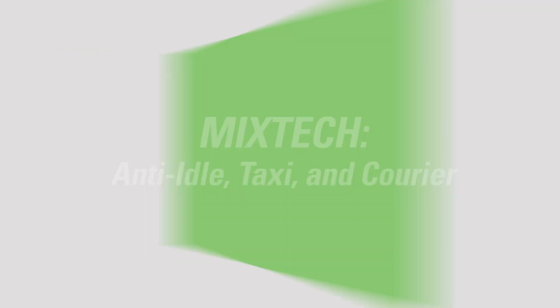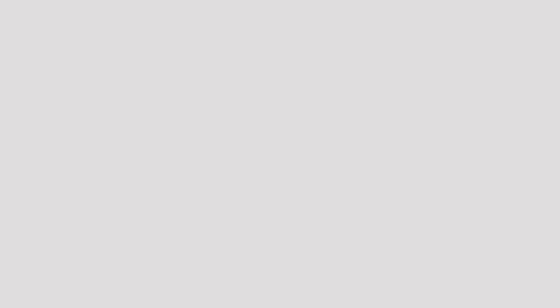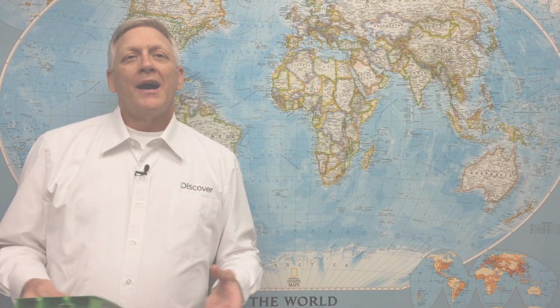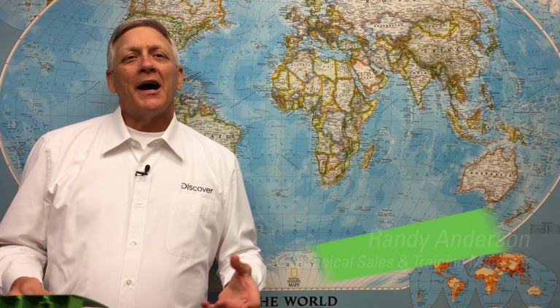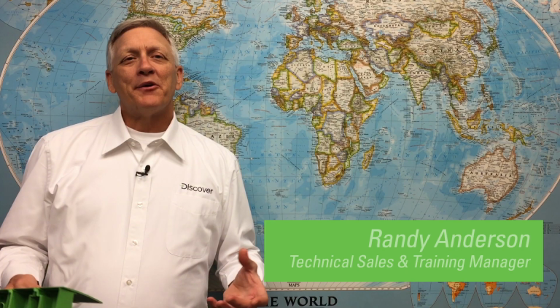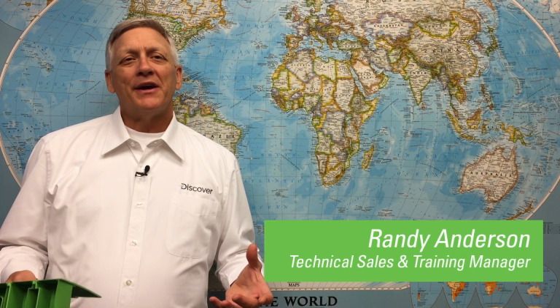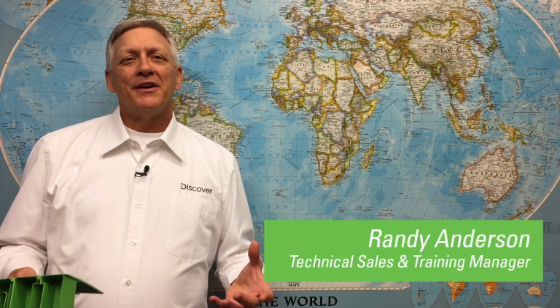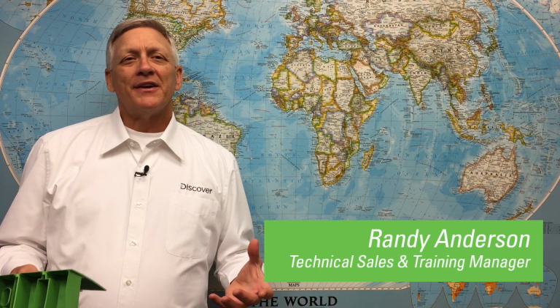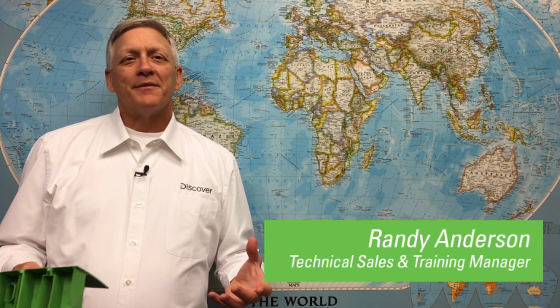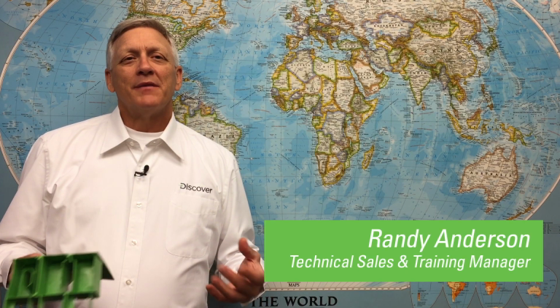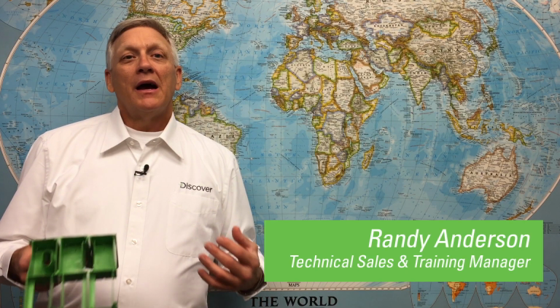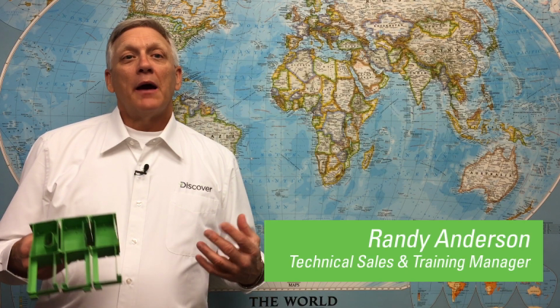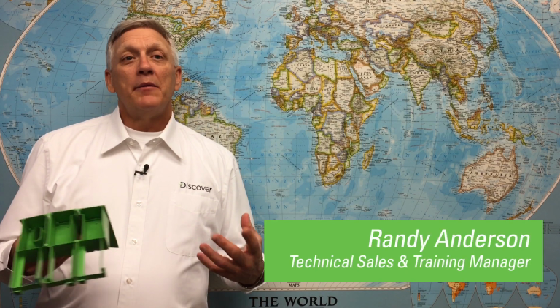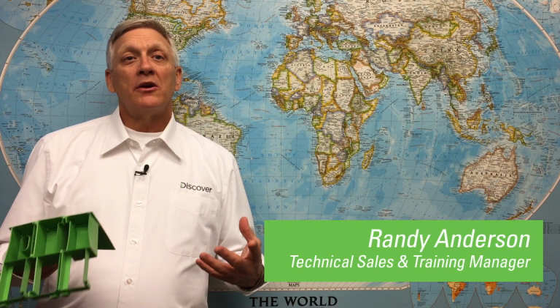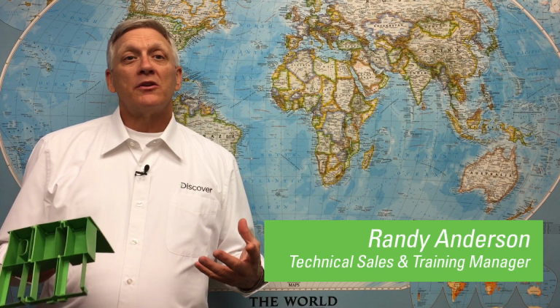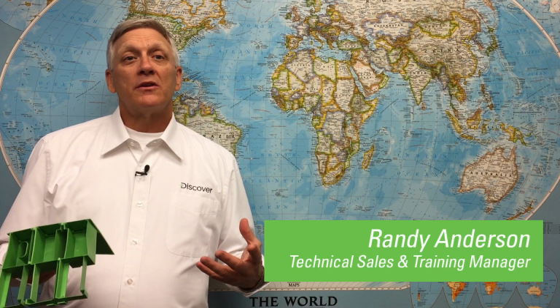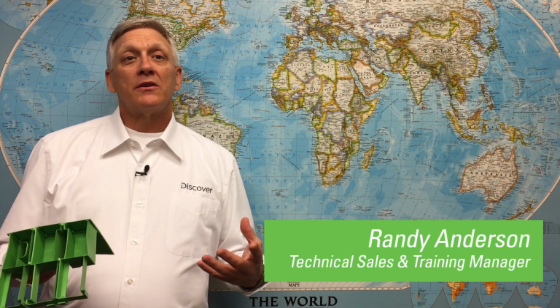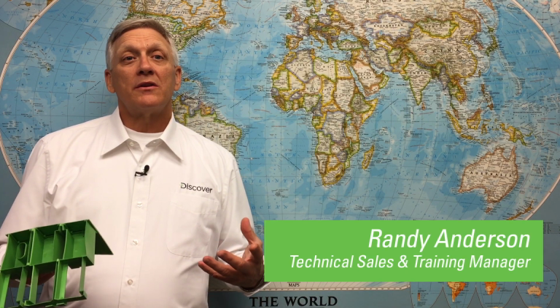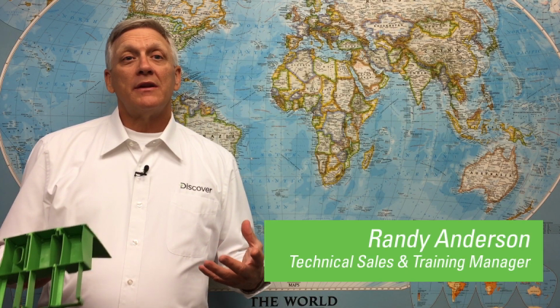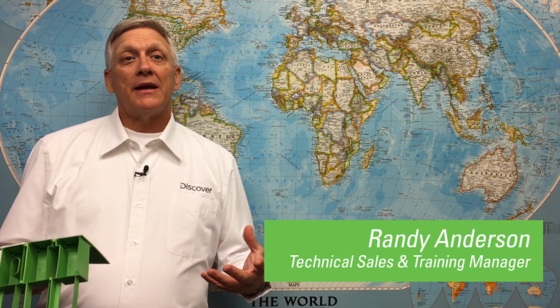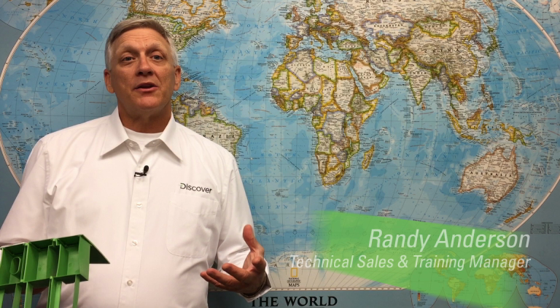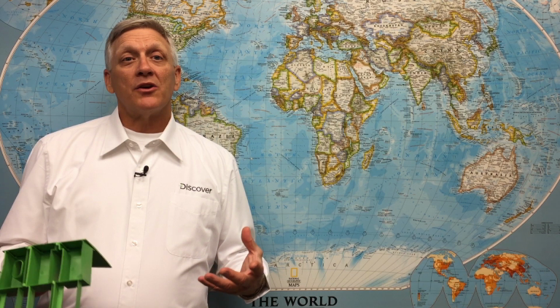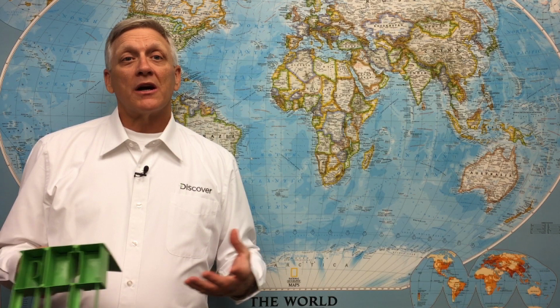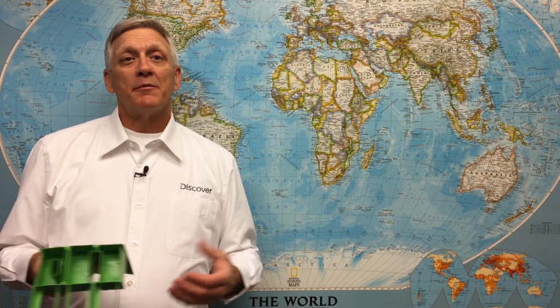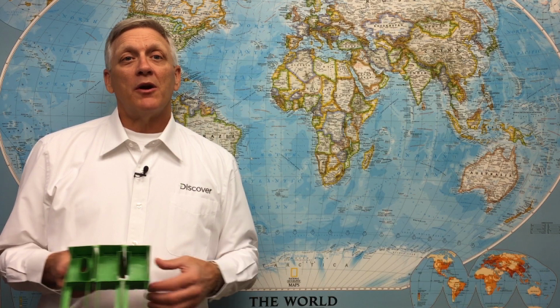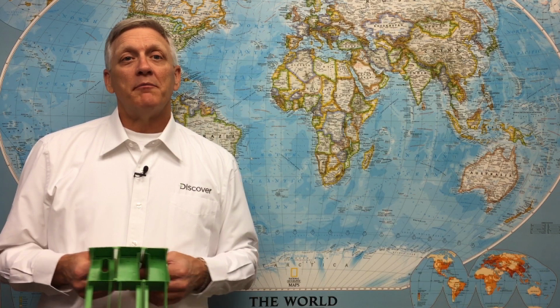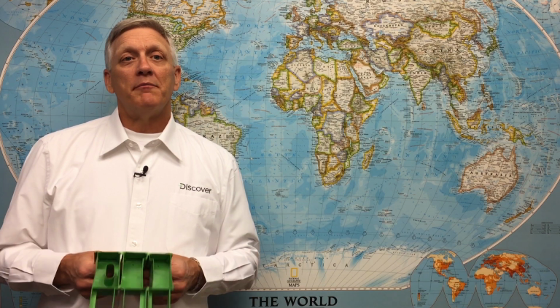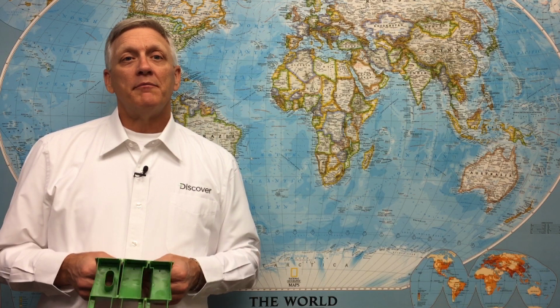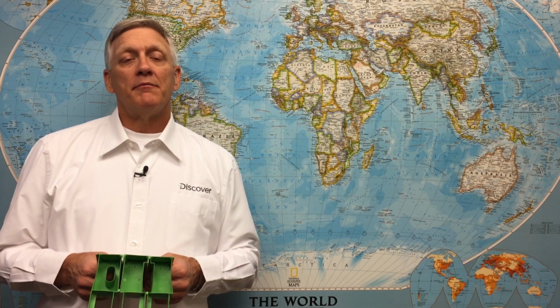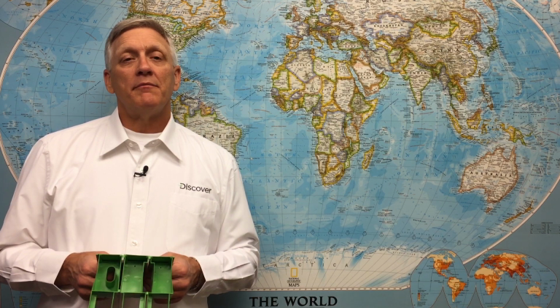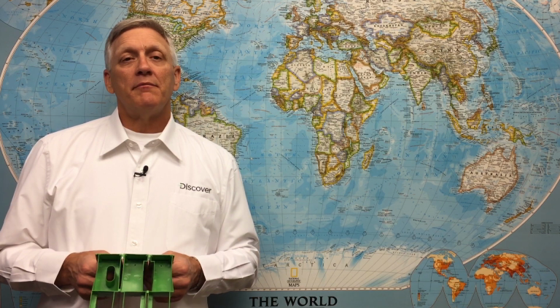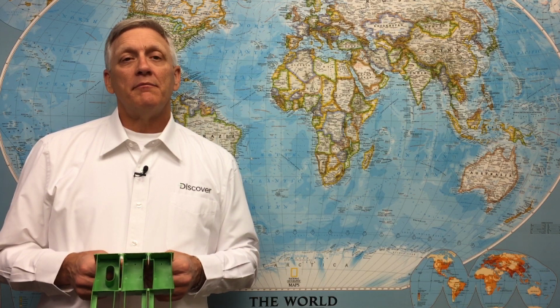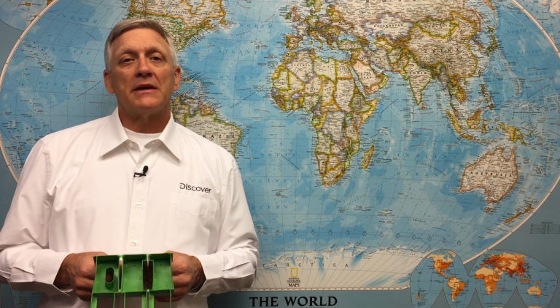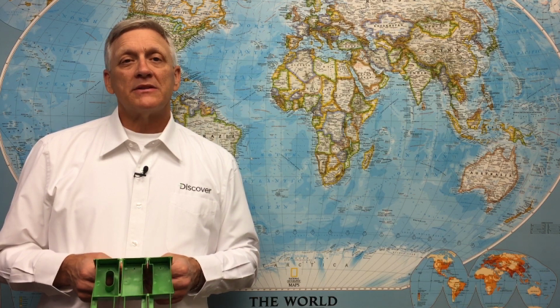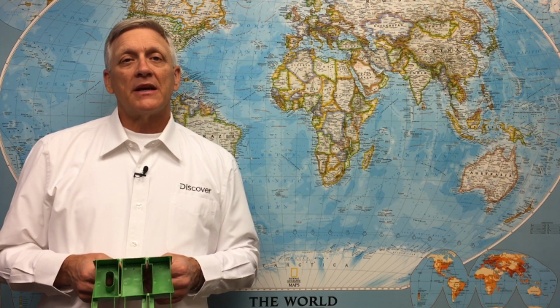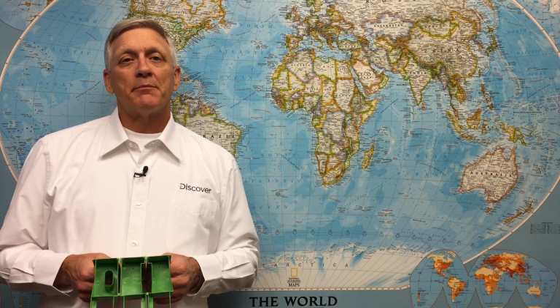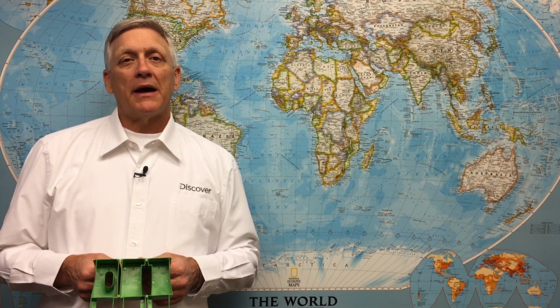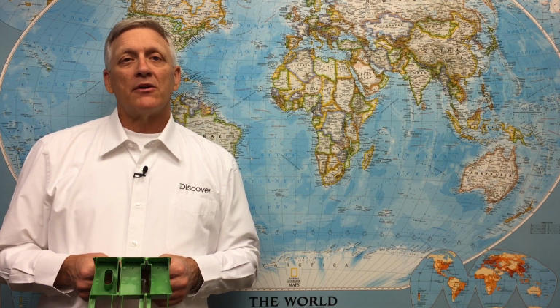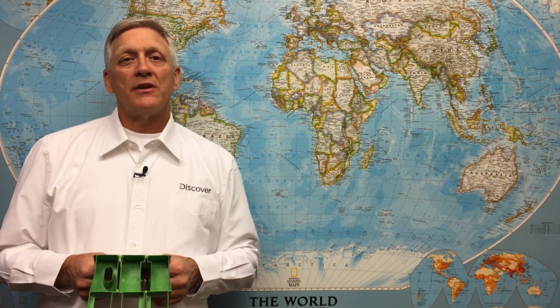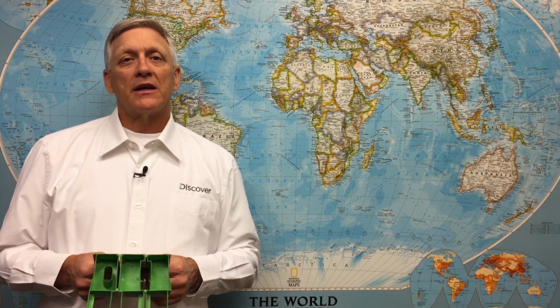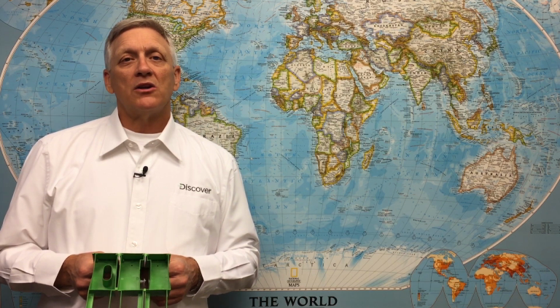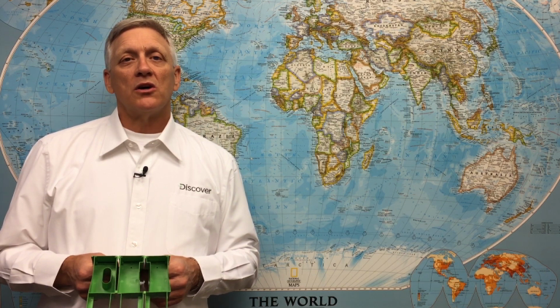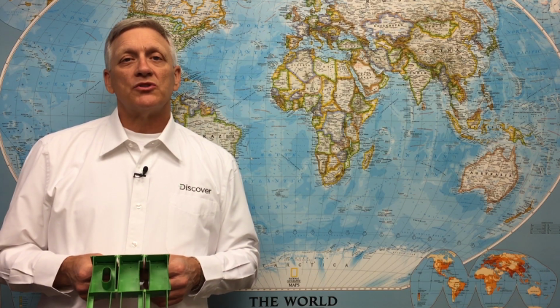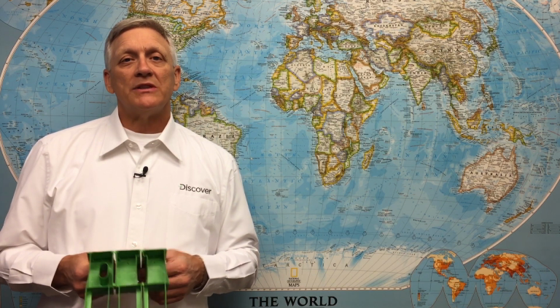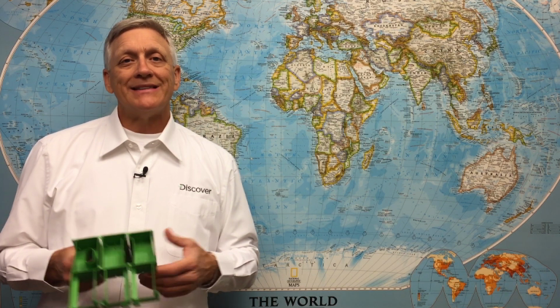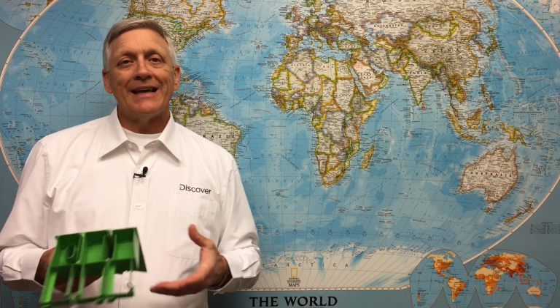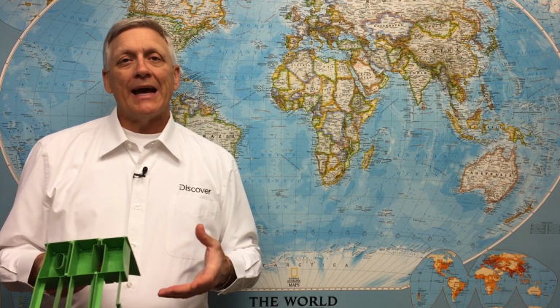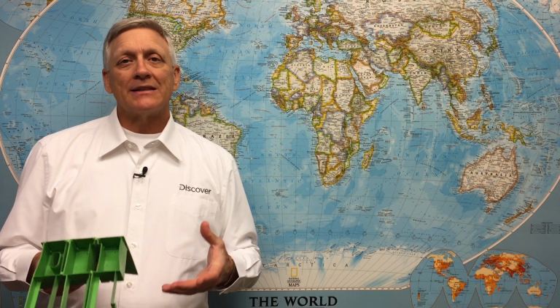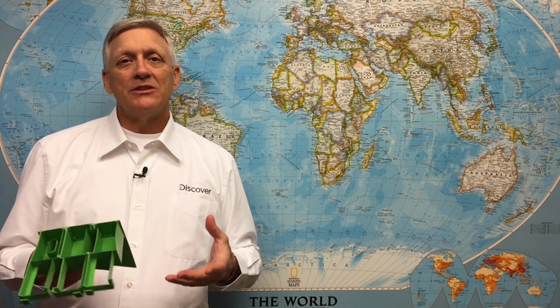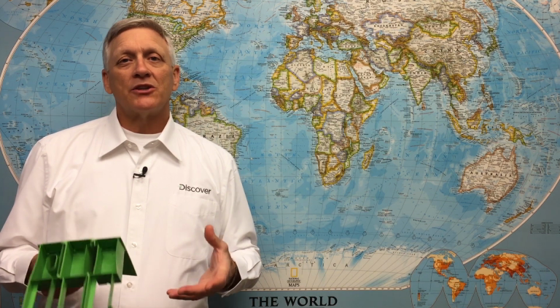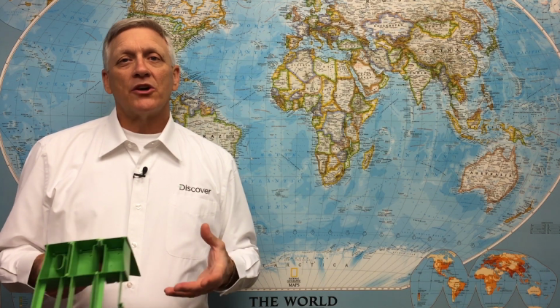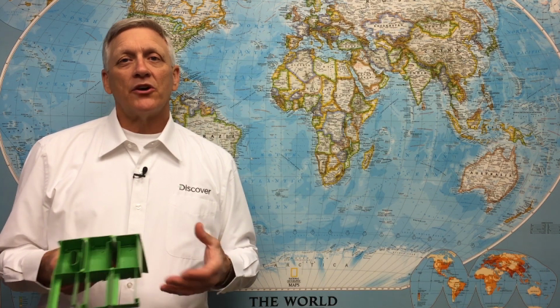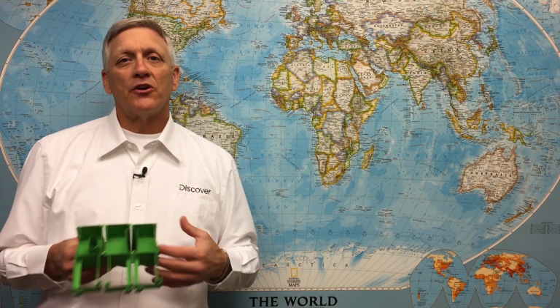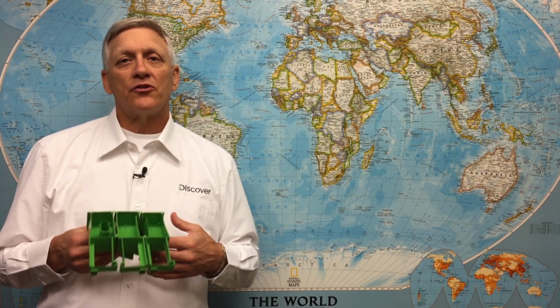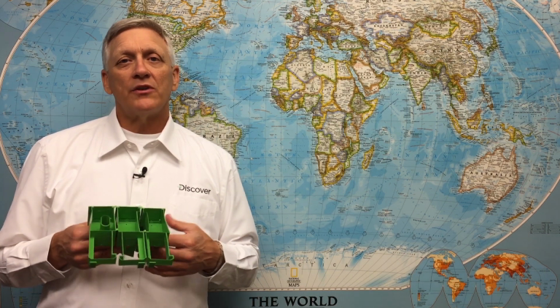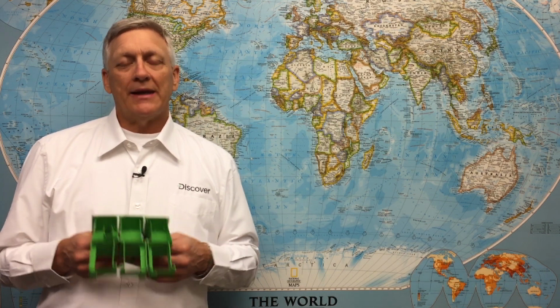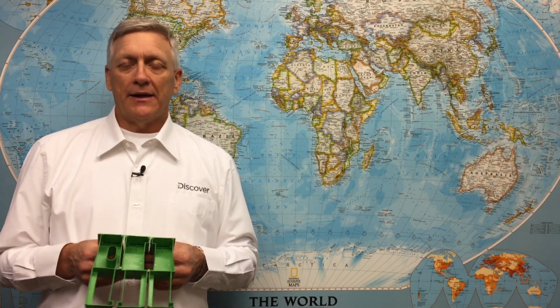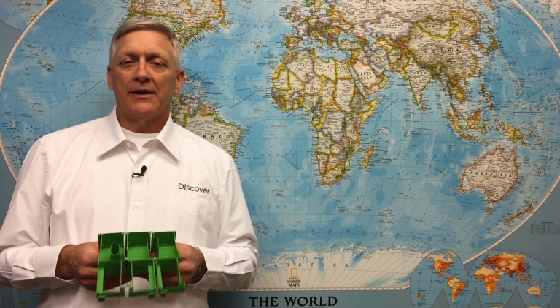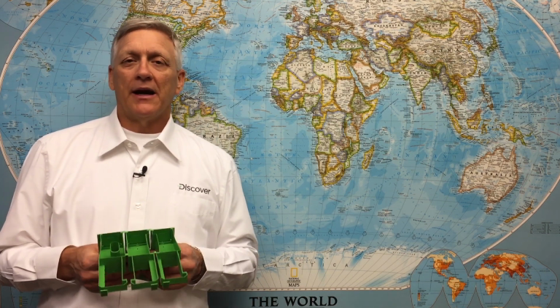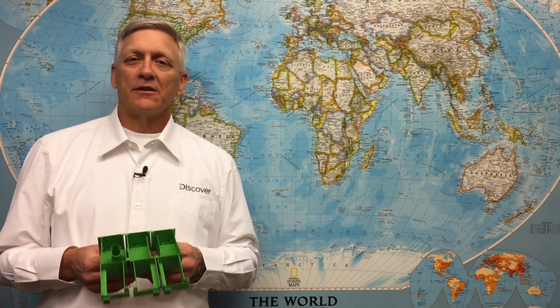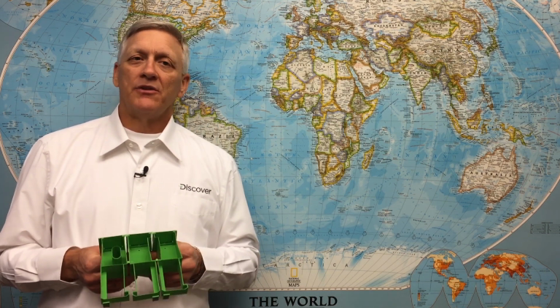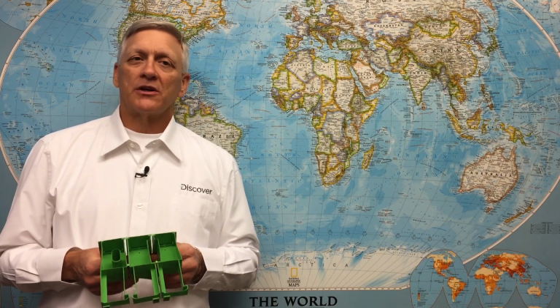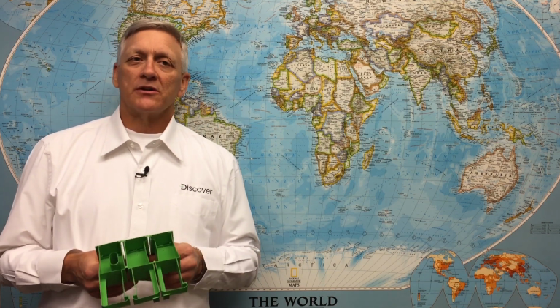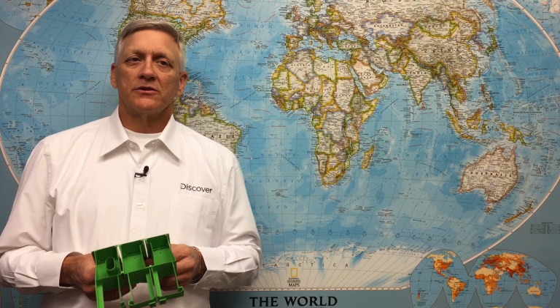Hi, Randy here. I'm here today to talk about Mixtec battery technology in taxis, couriers, and anti-idle vehicles.